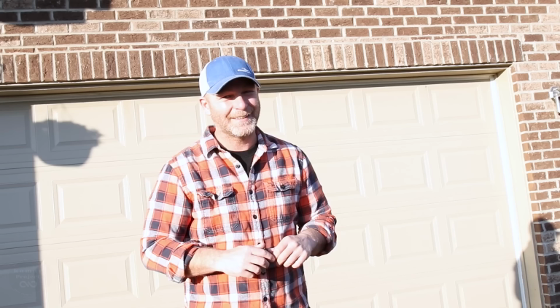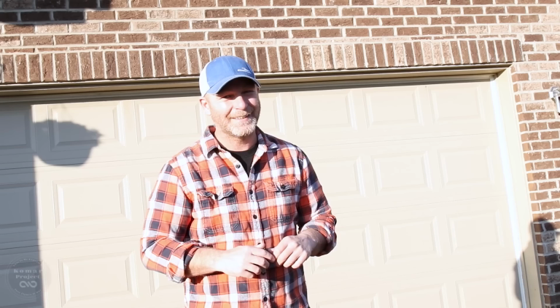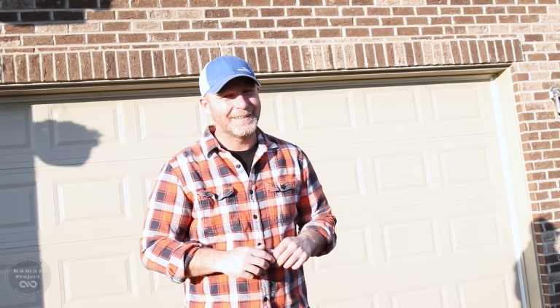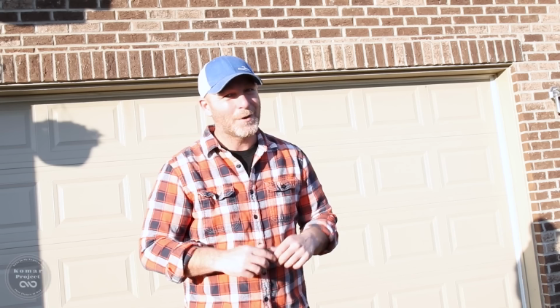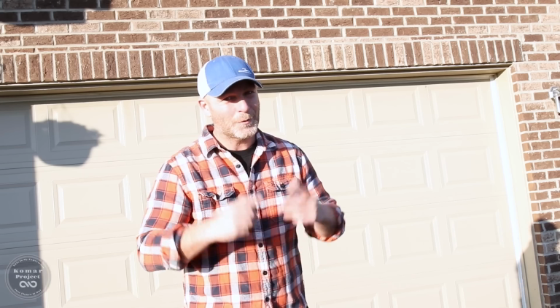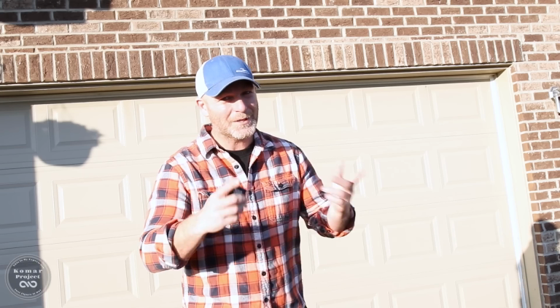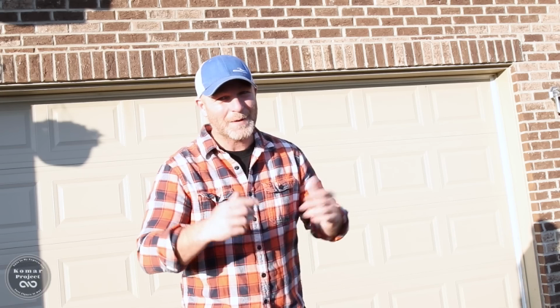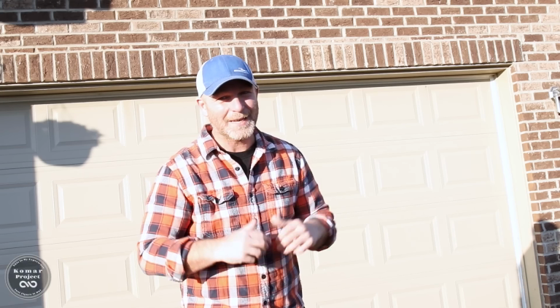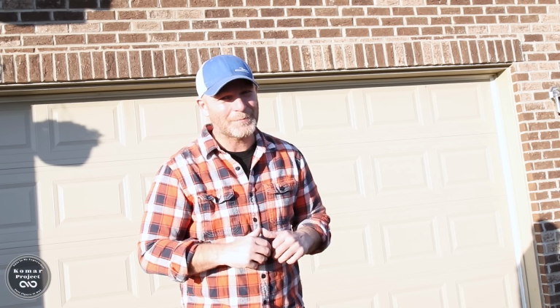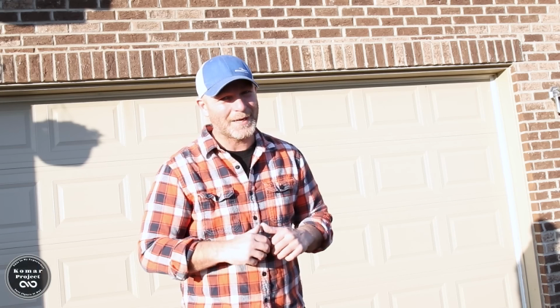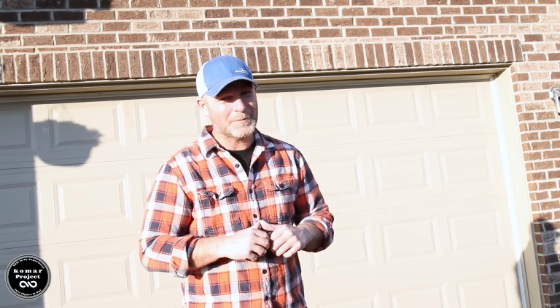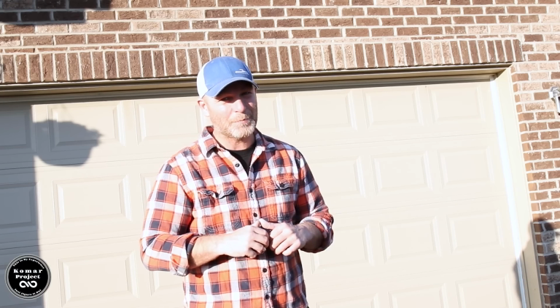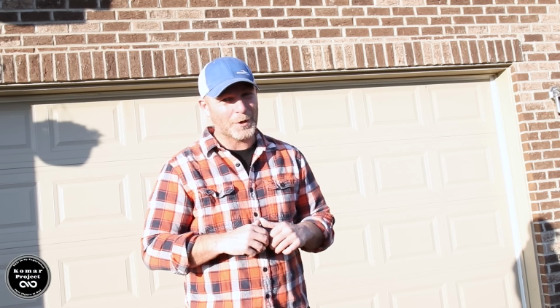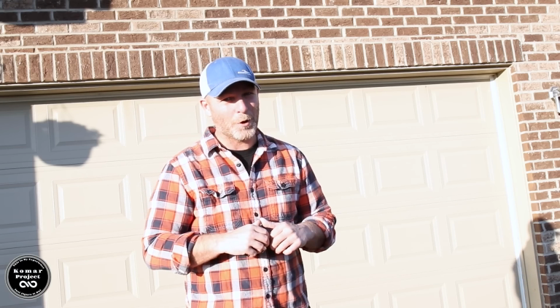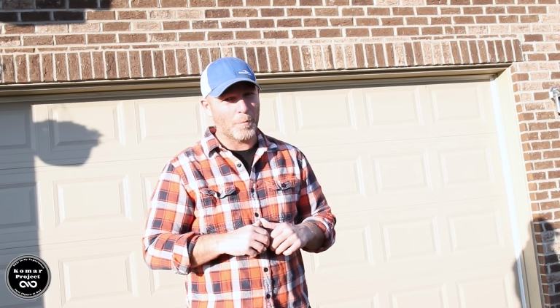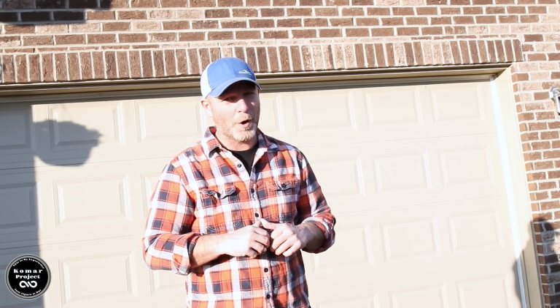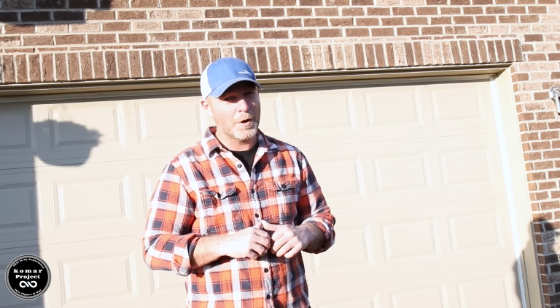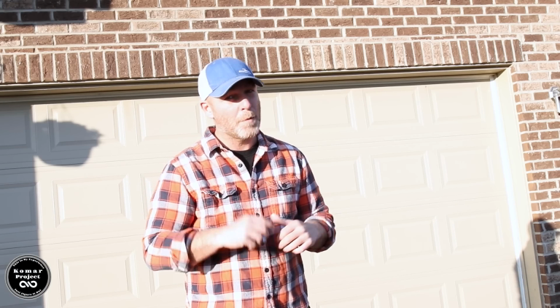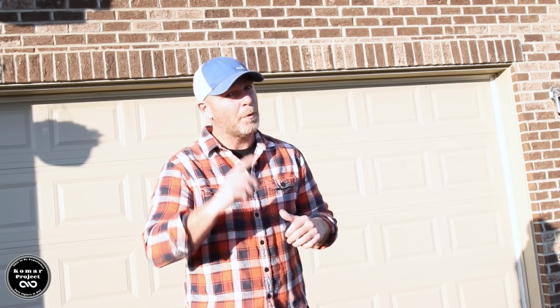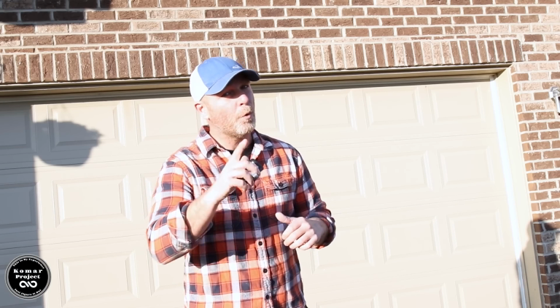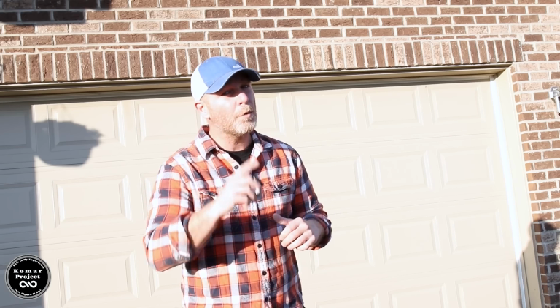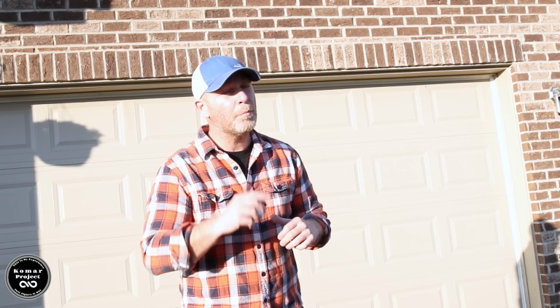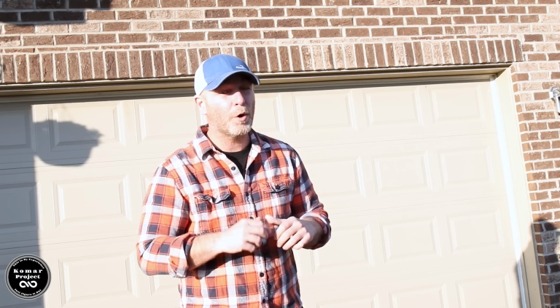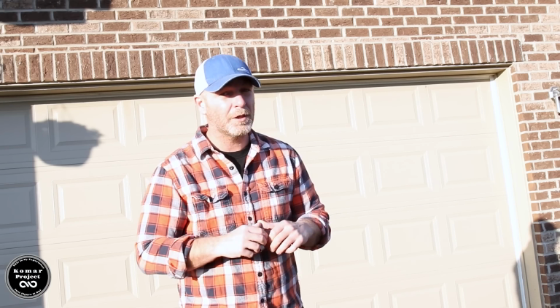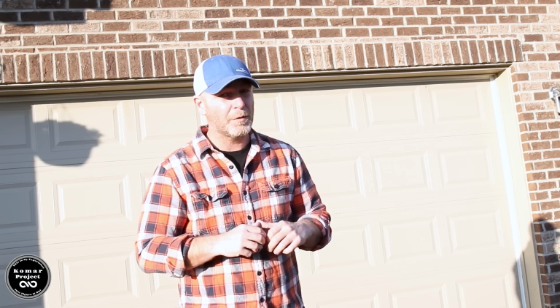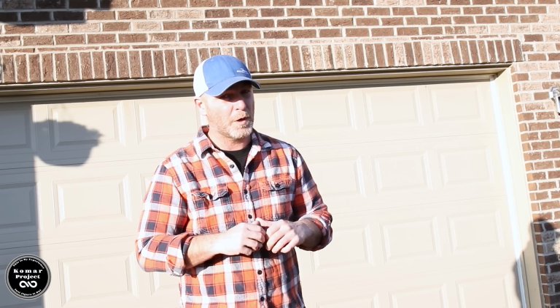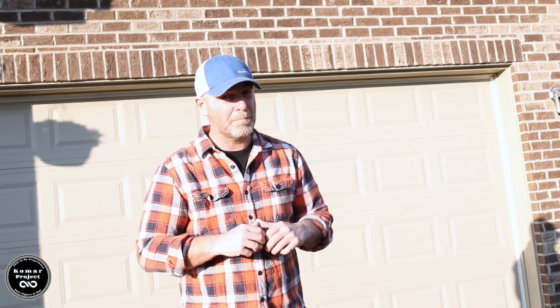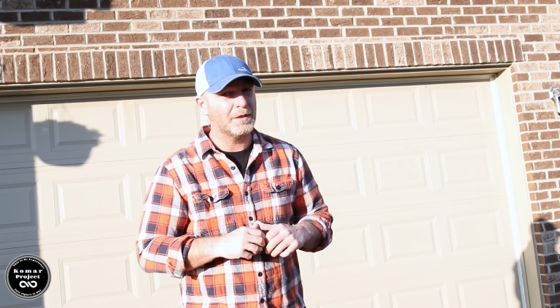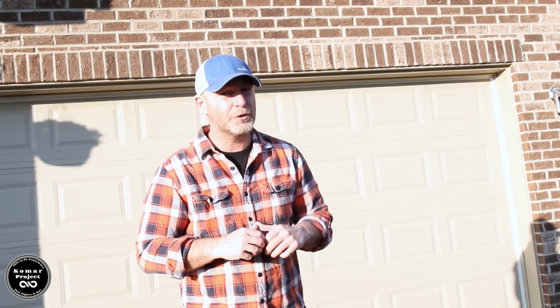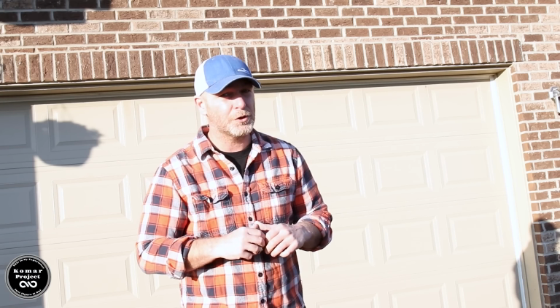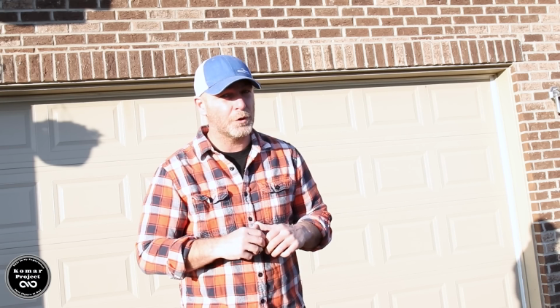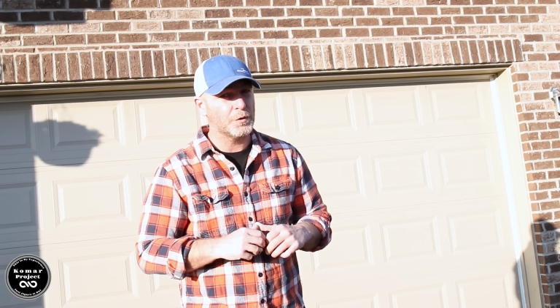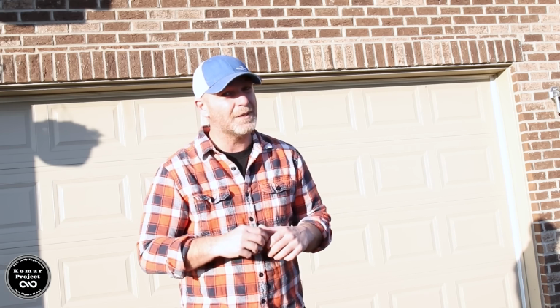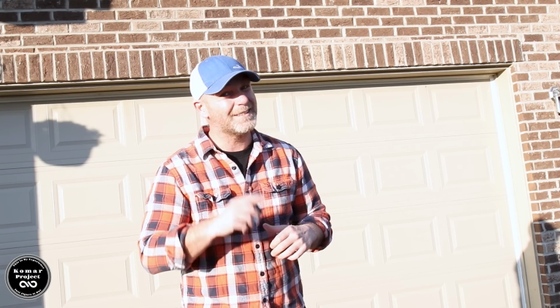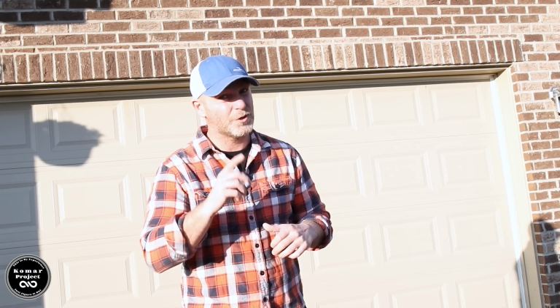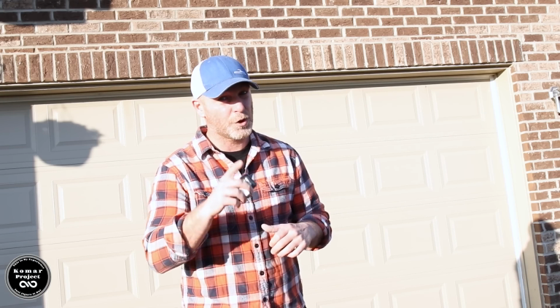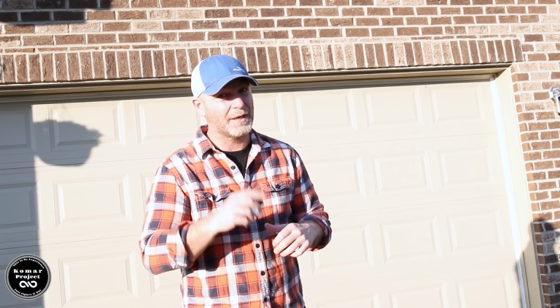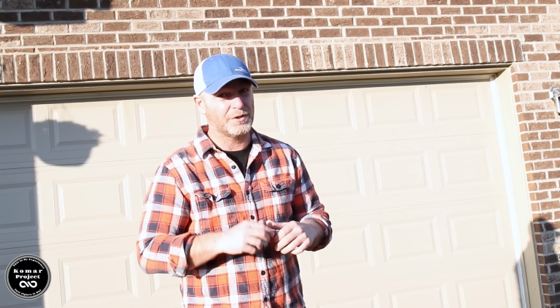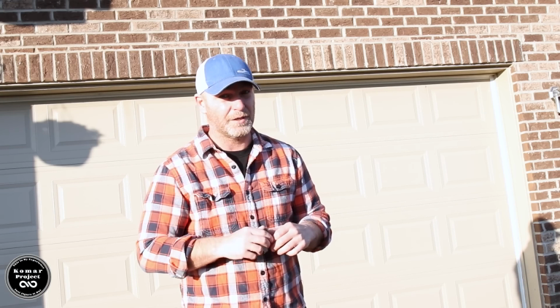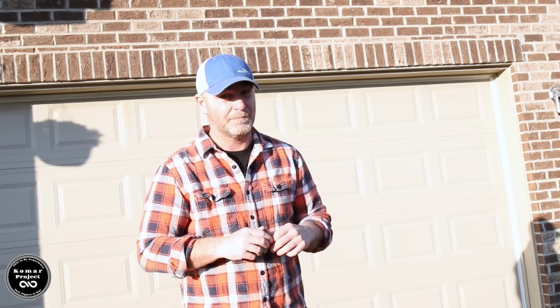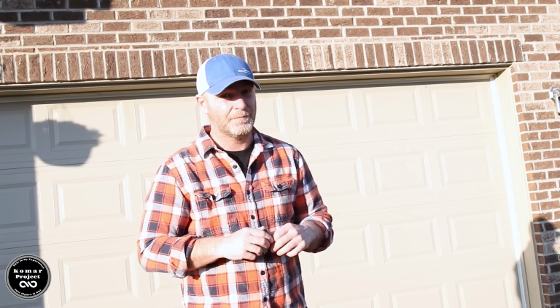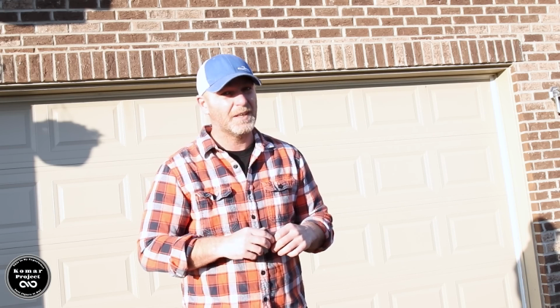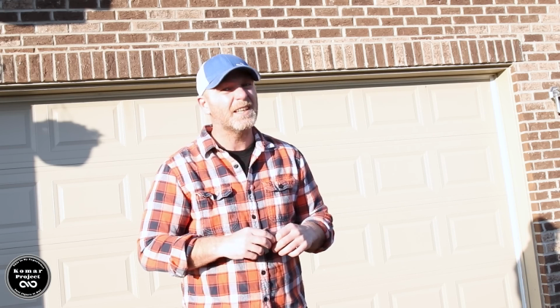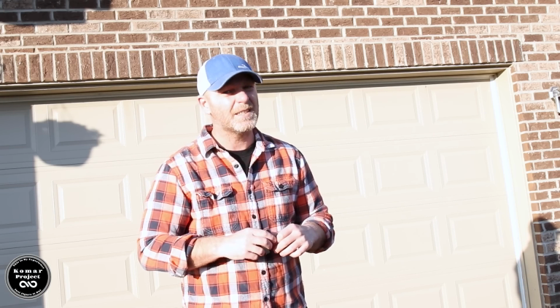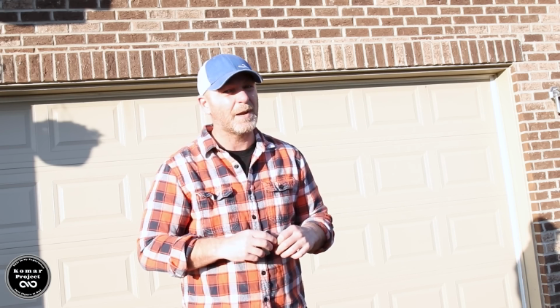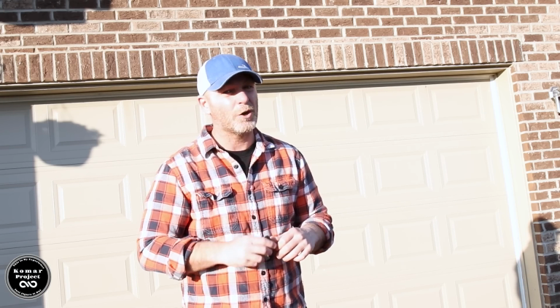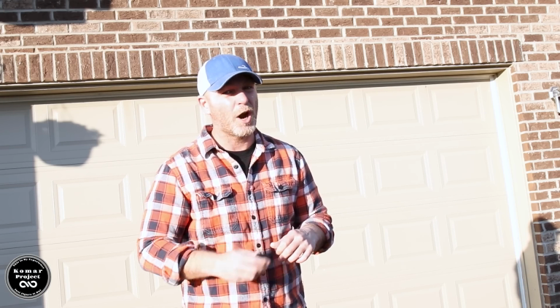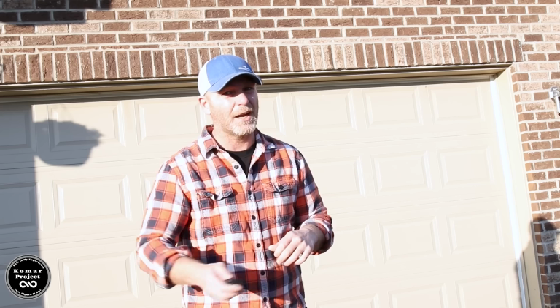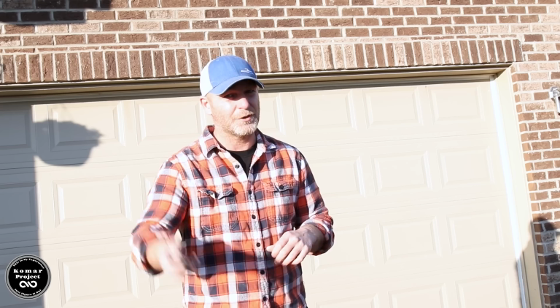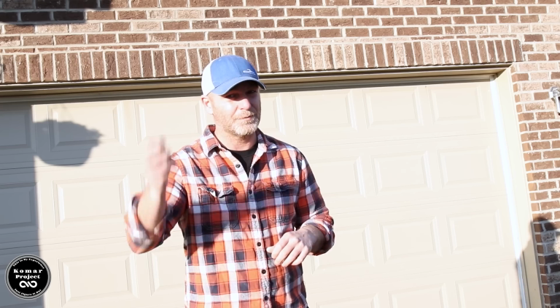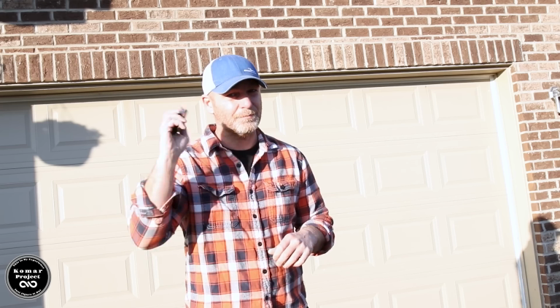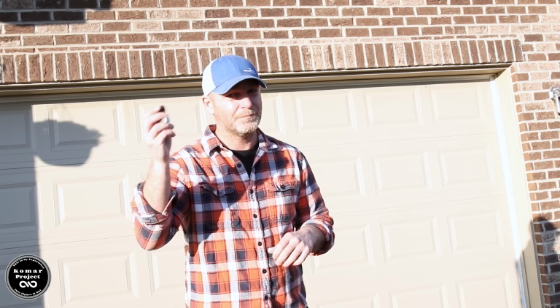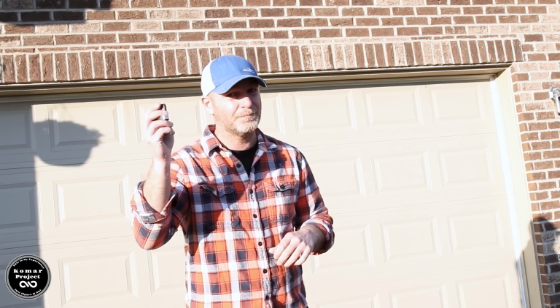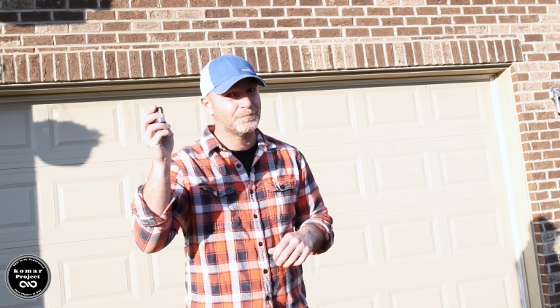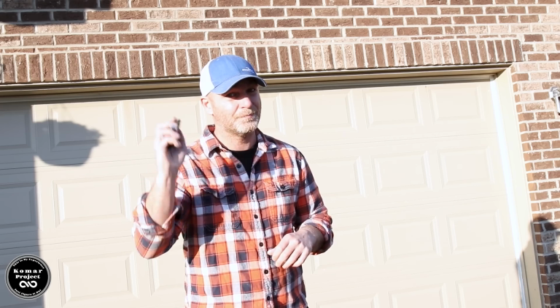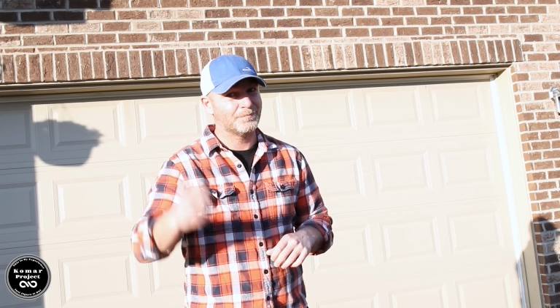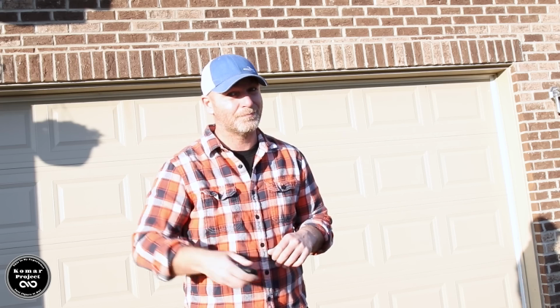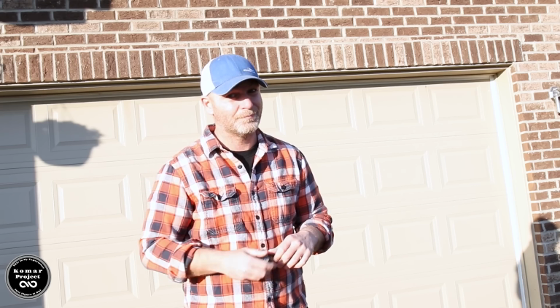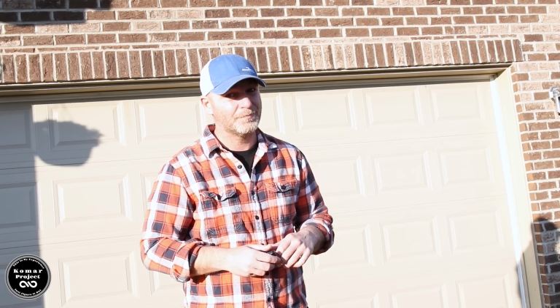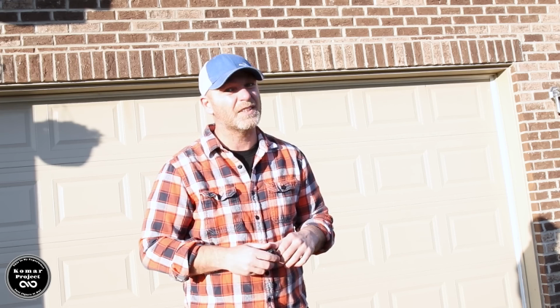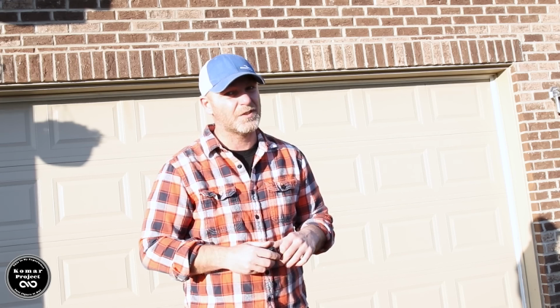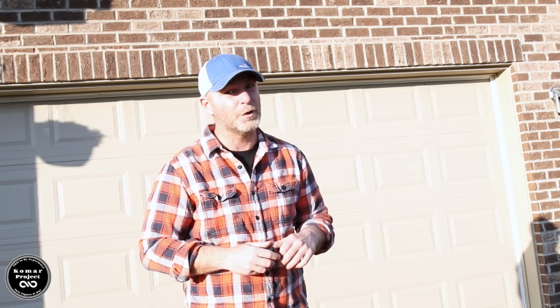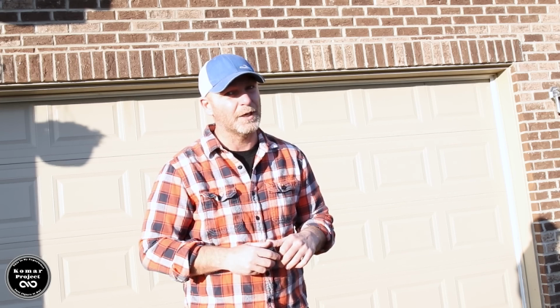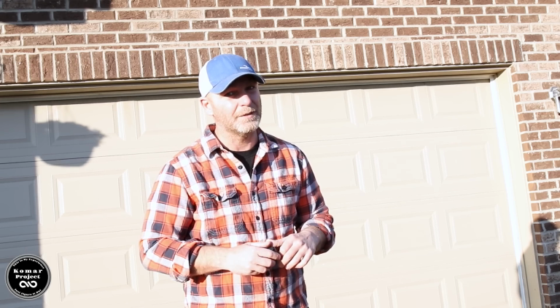What's up guys, my name is Bart Komar, but more importantly, what I'm about to show you is a tragedy. It's my garage. Let's do it.